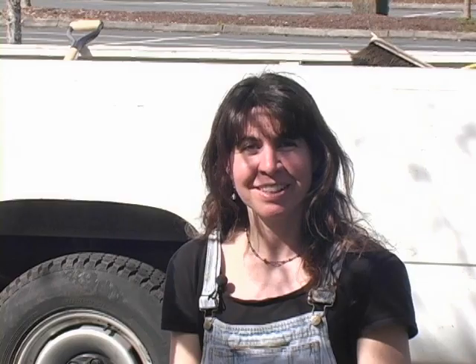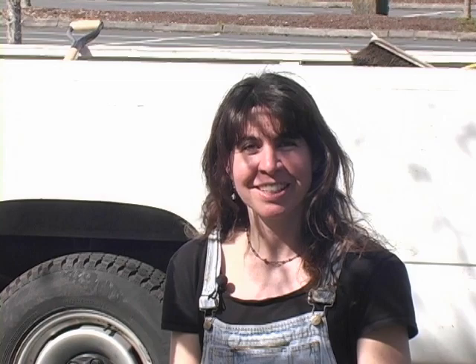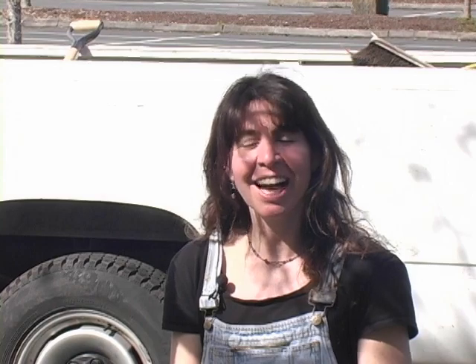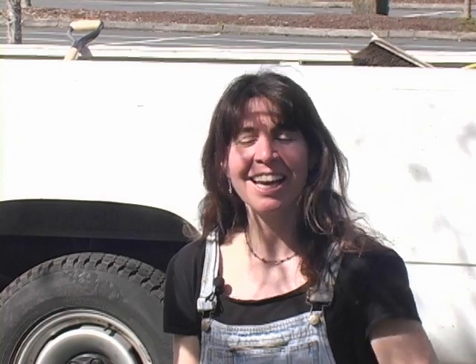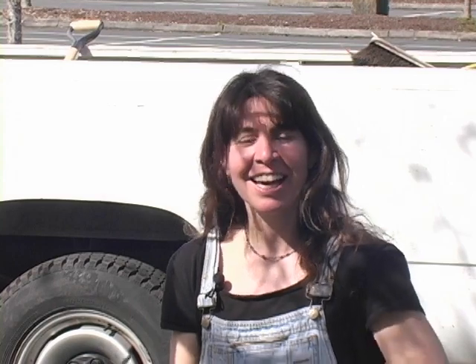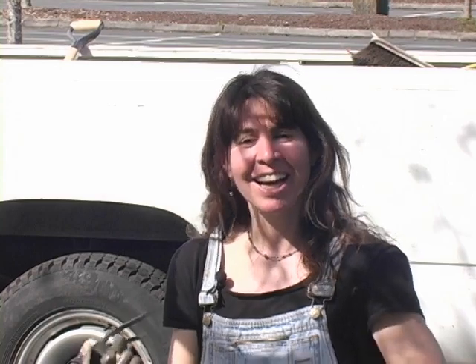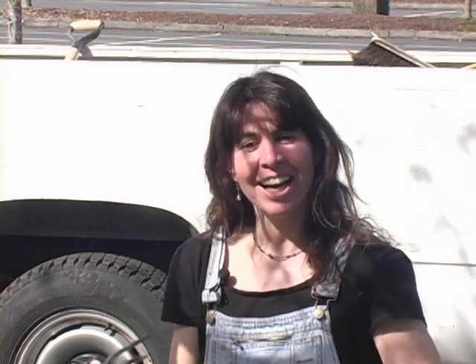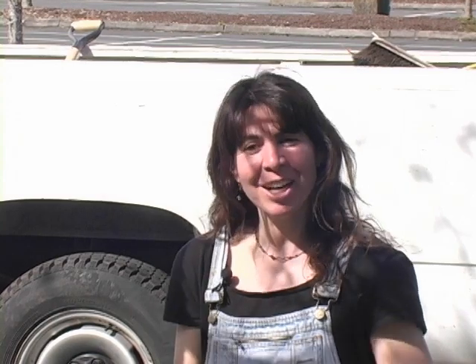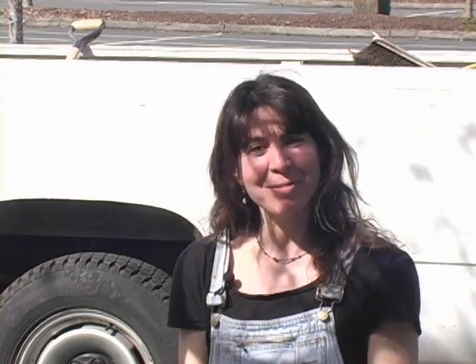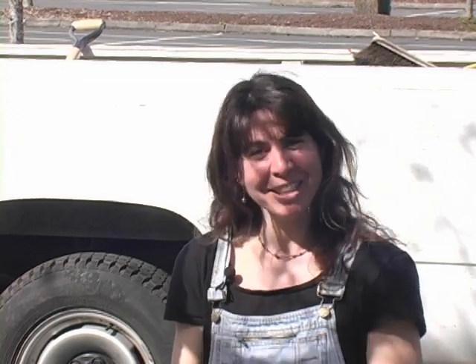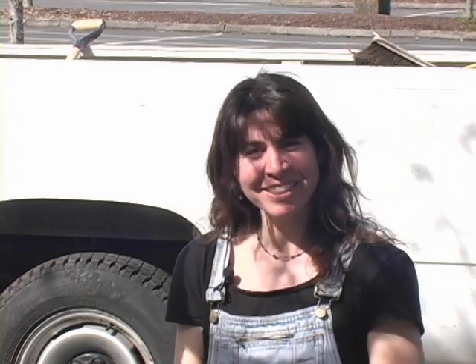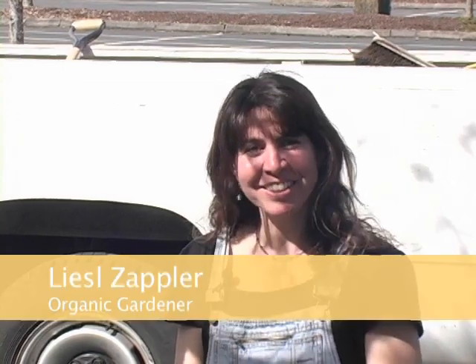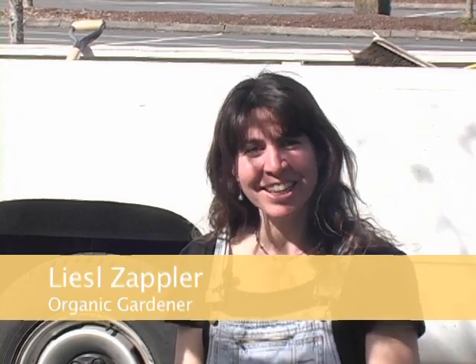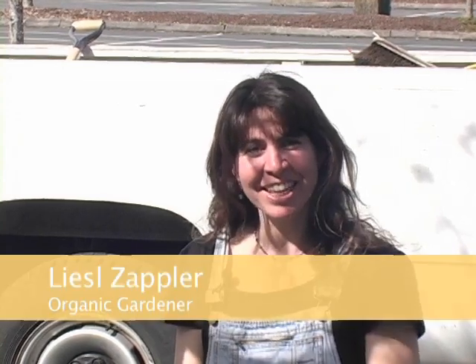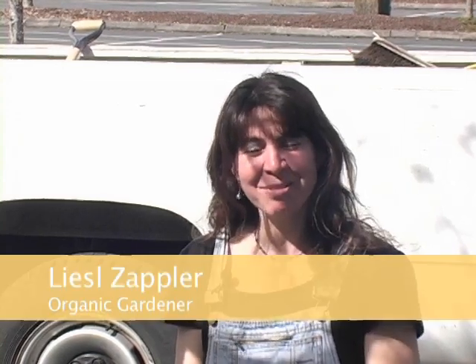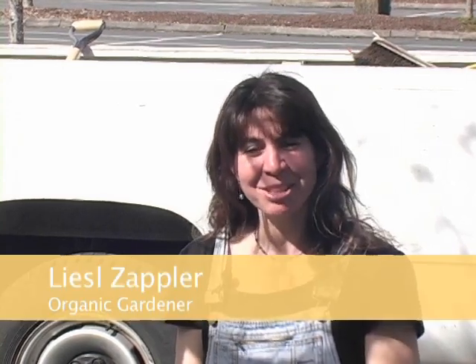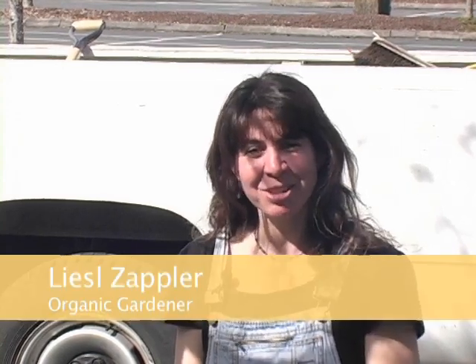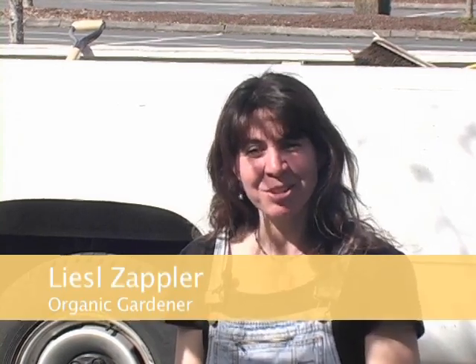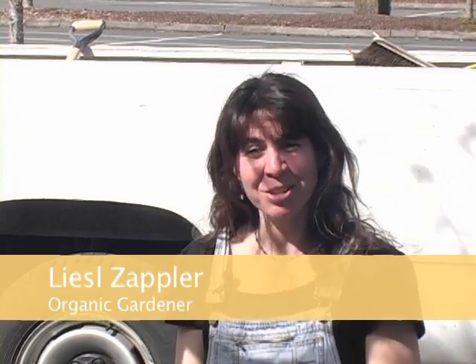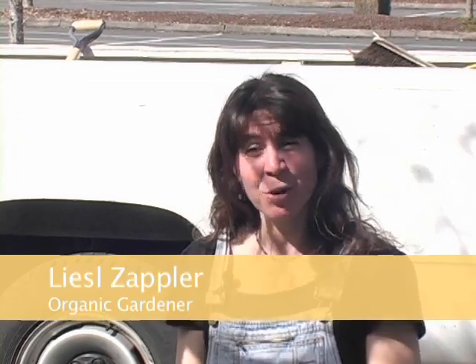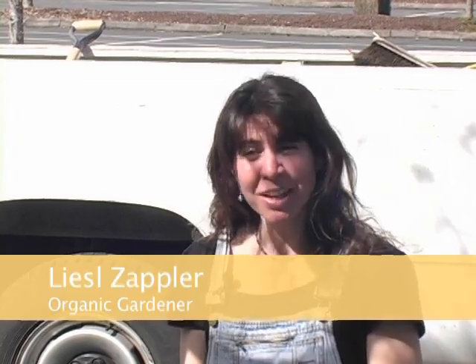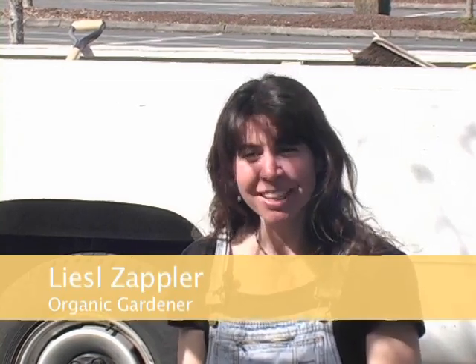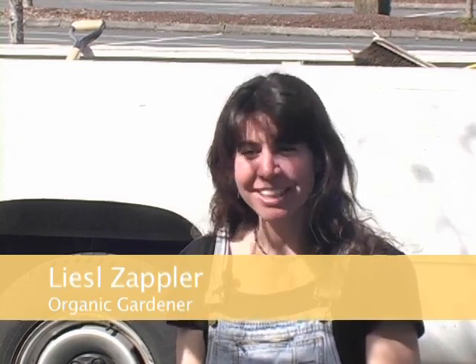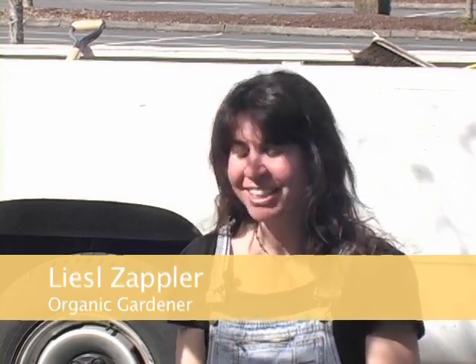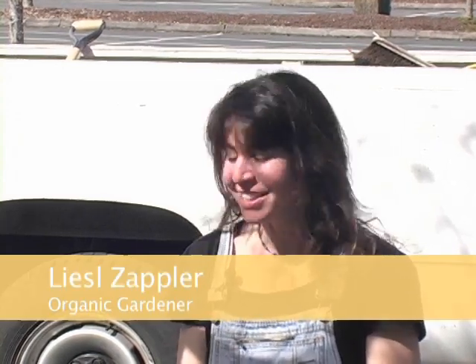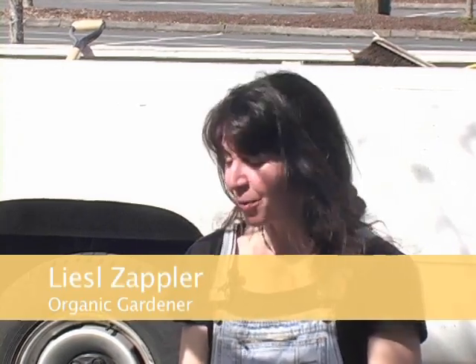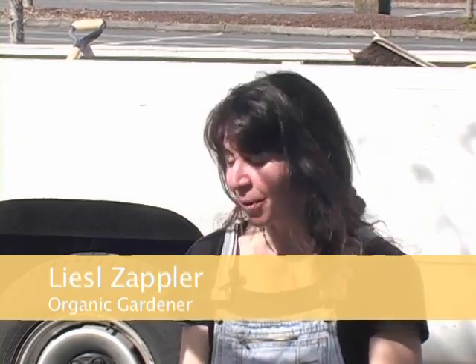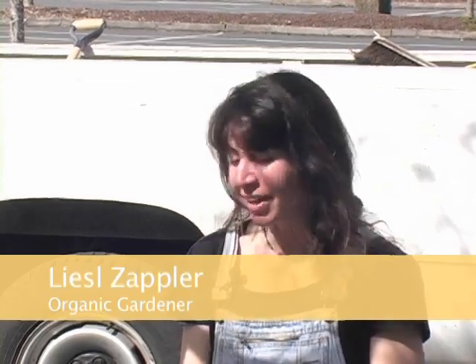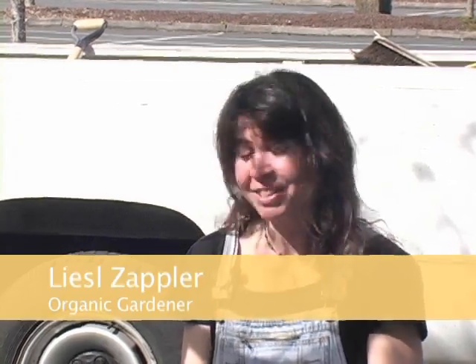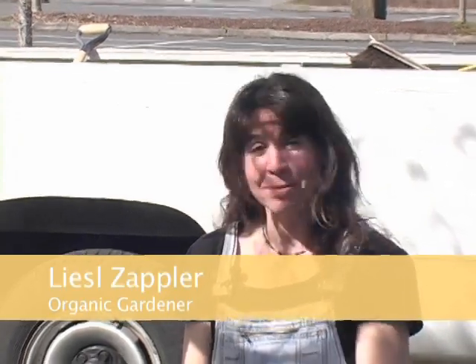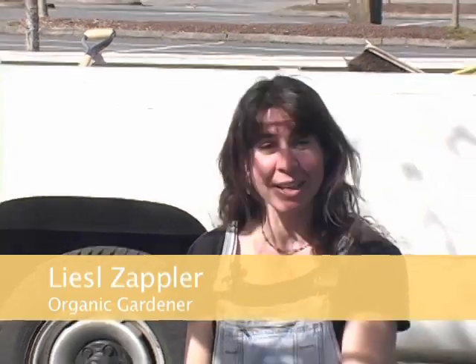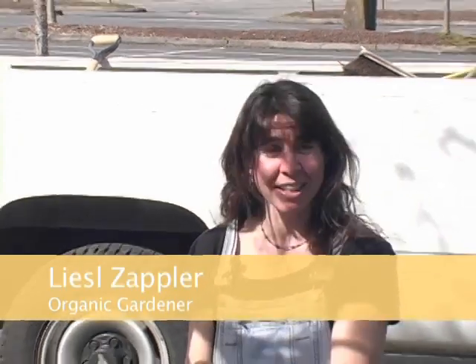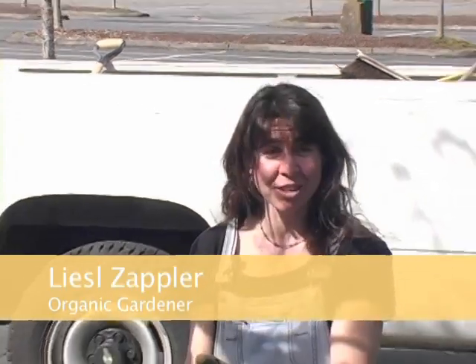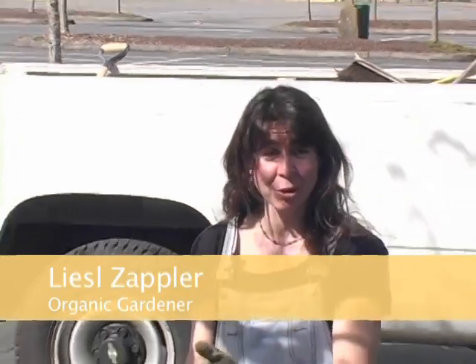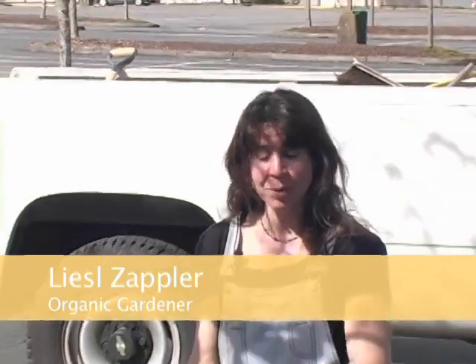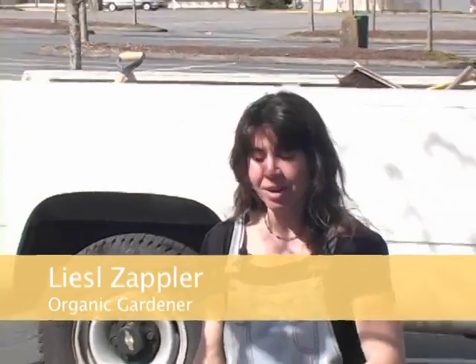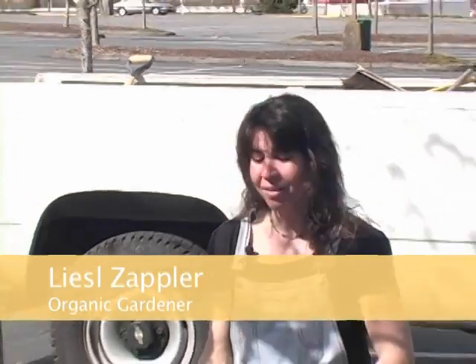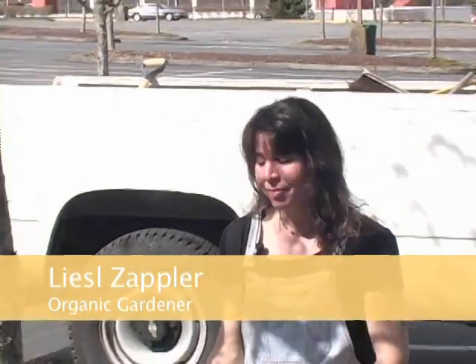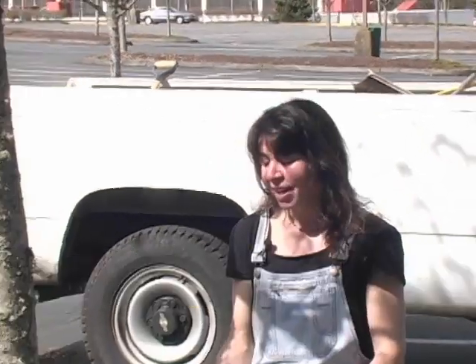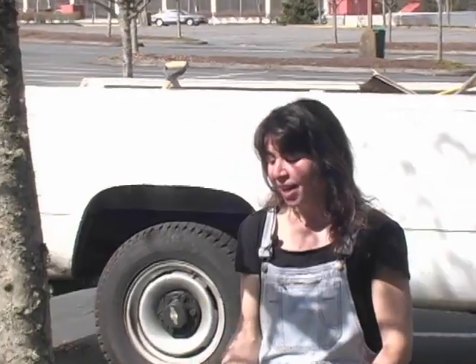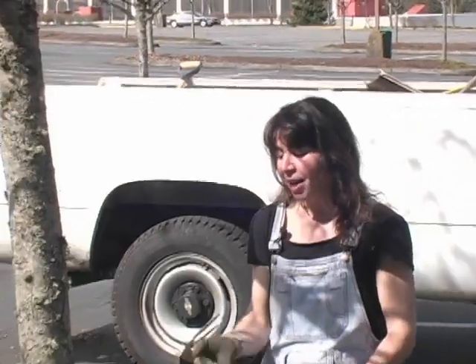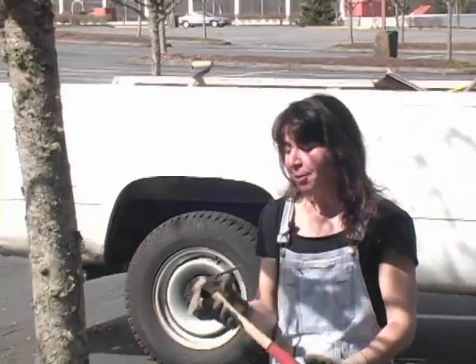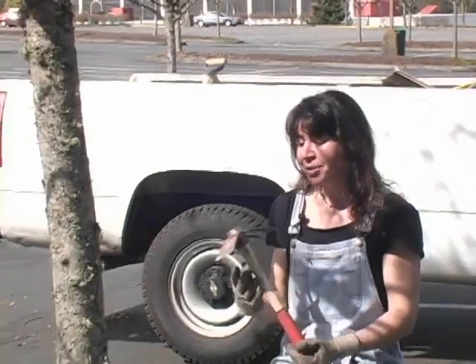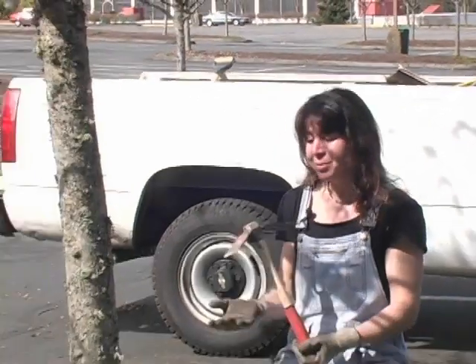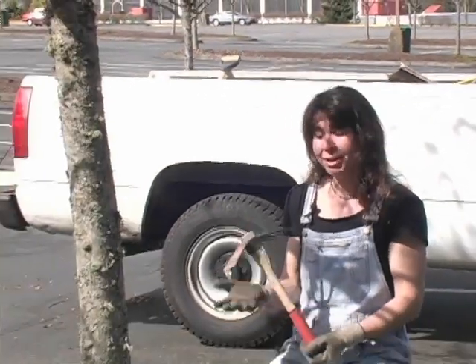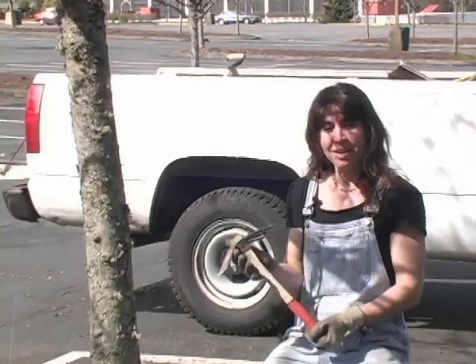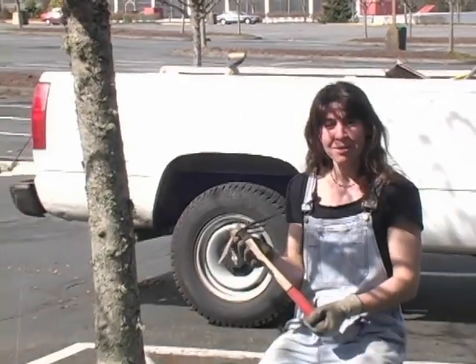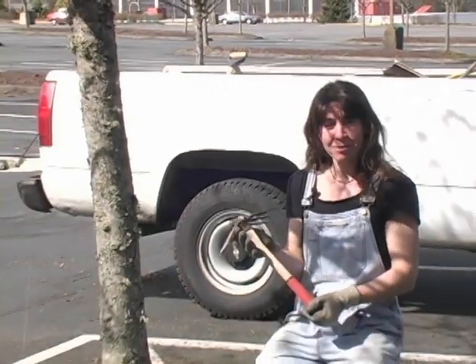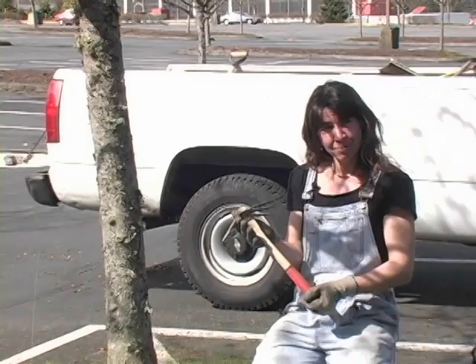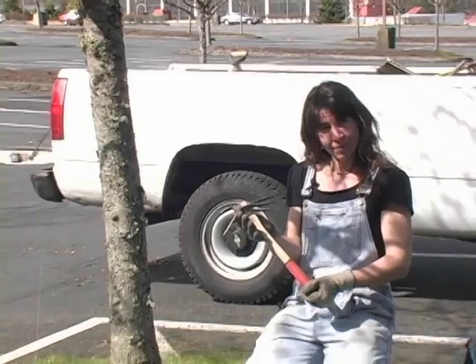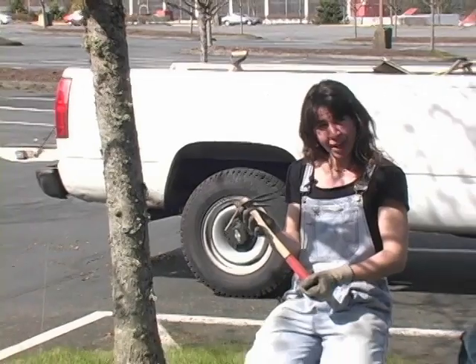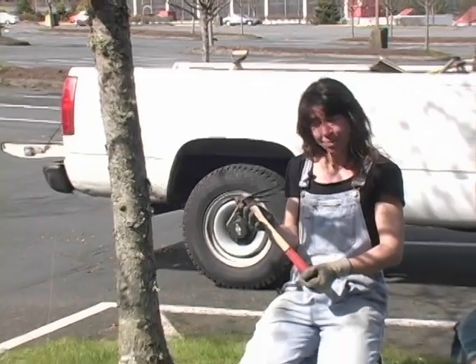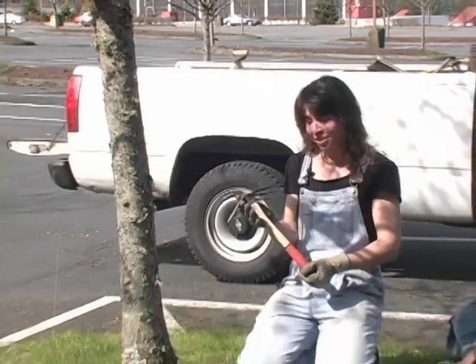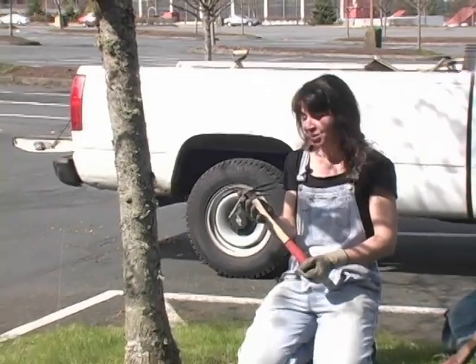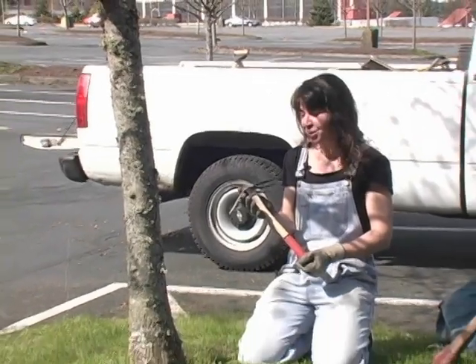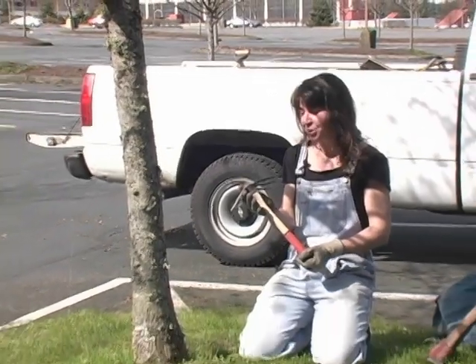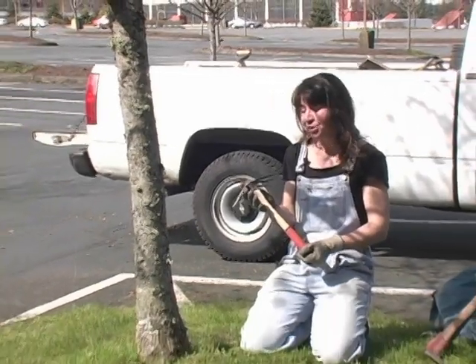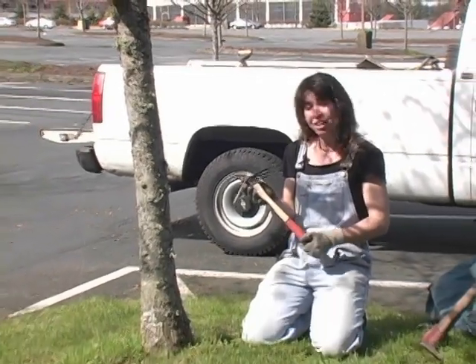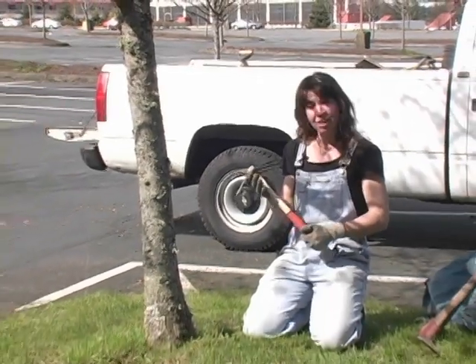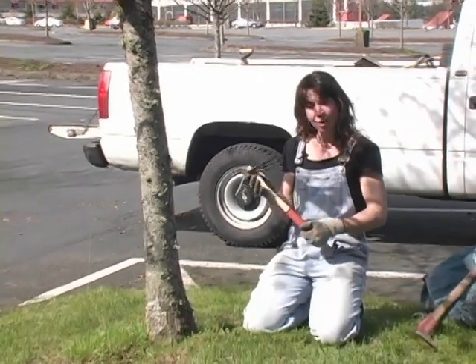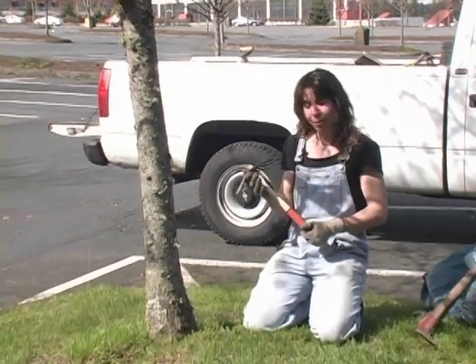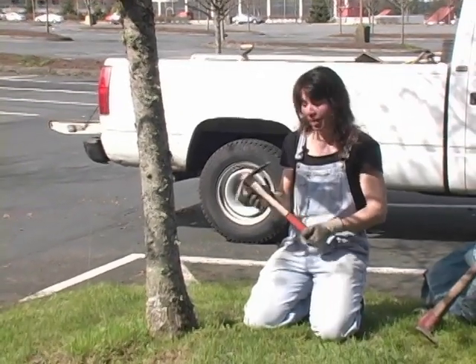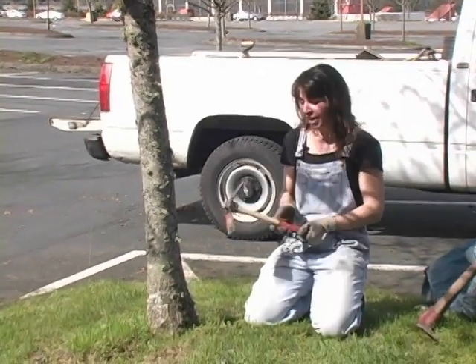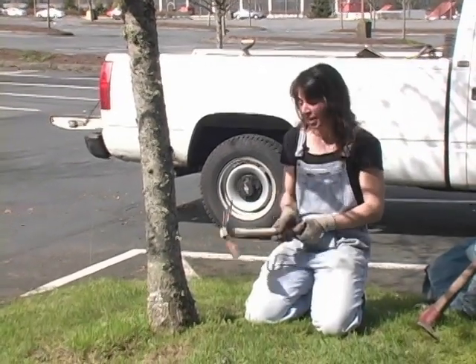Hi, I'm Liesl and I'm going to show you the quick and easy way to make a tree well. I'm going to use my fabulous tool, a hole-o-matic.